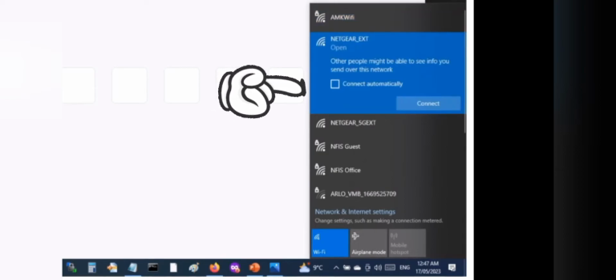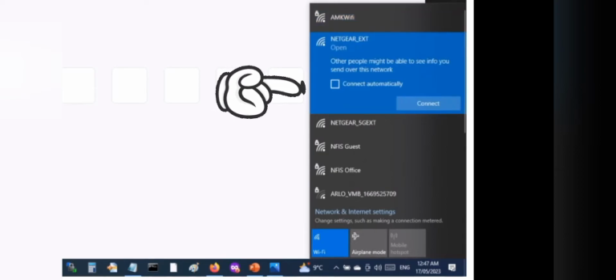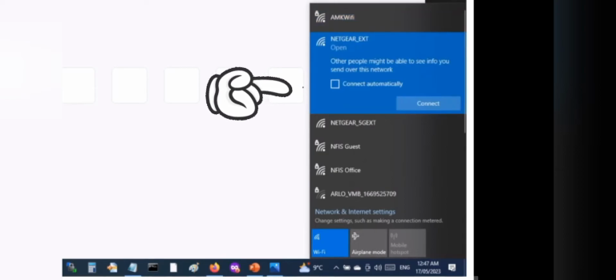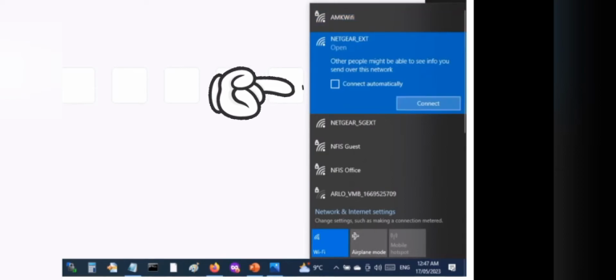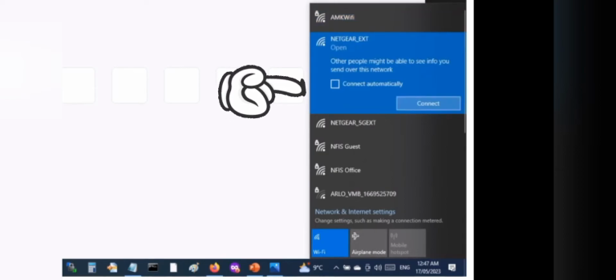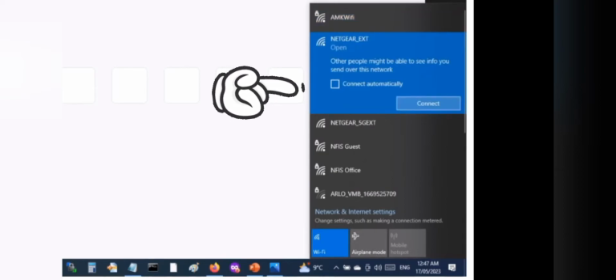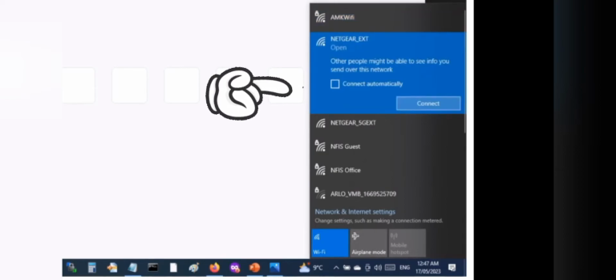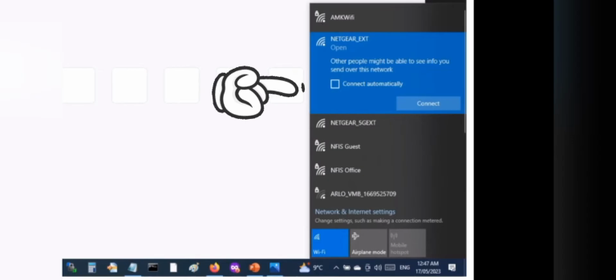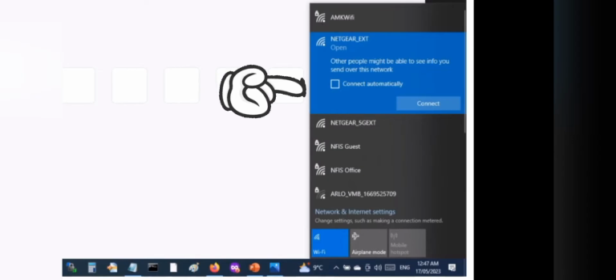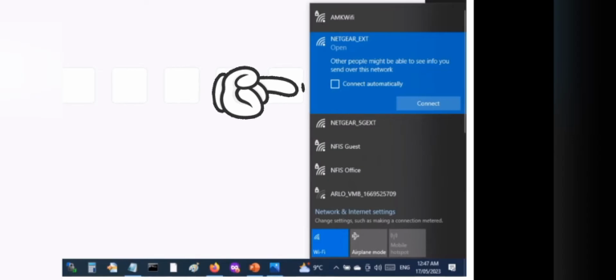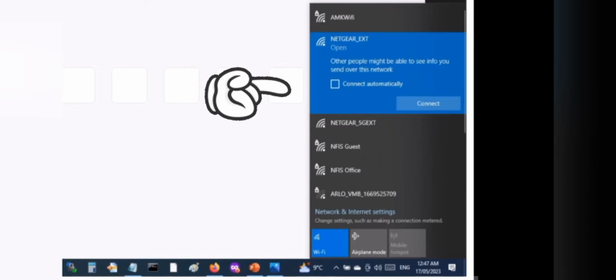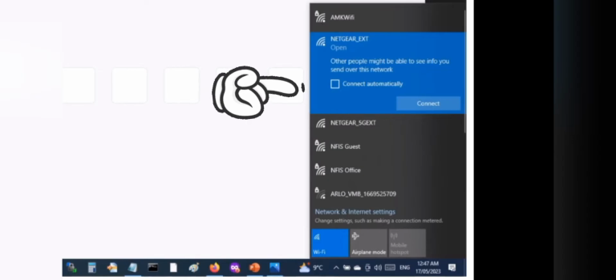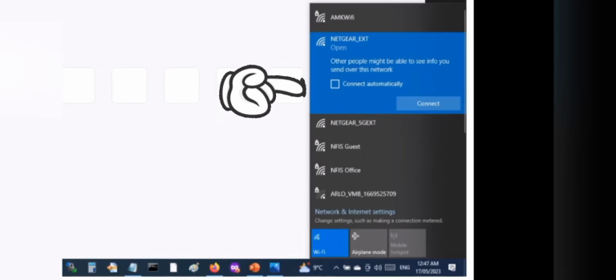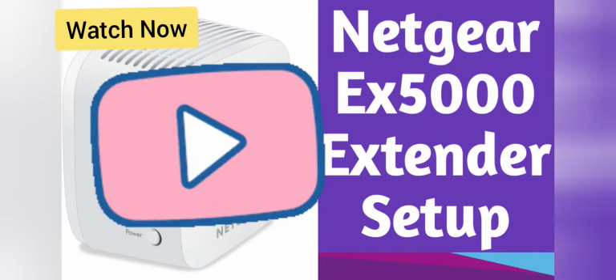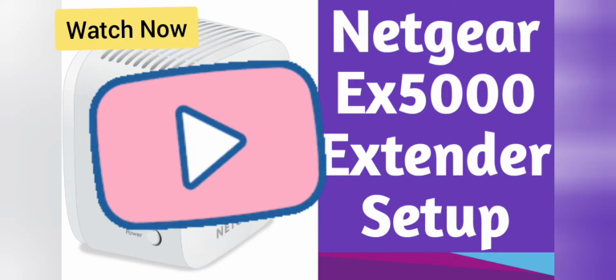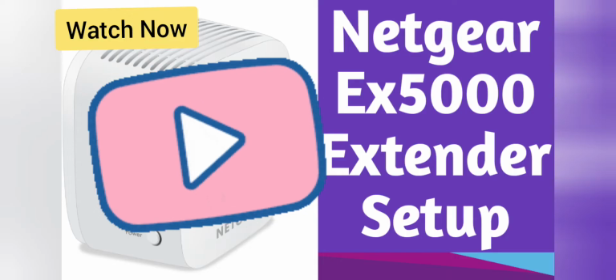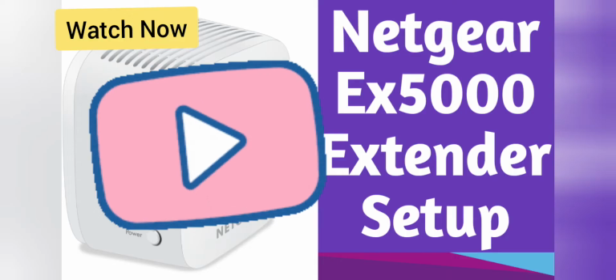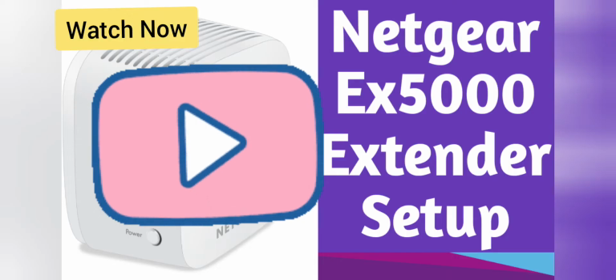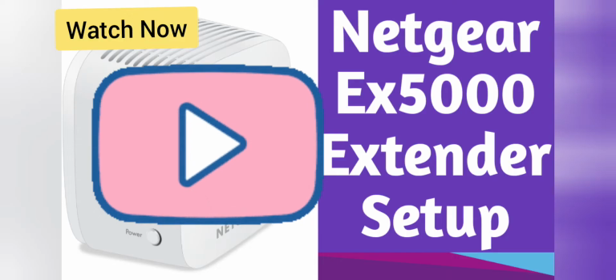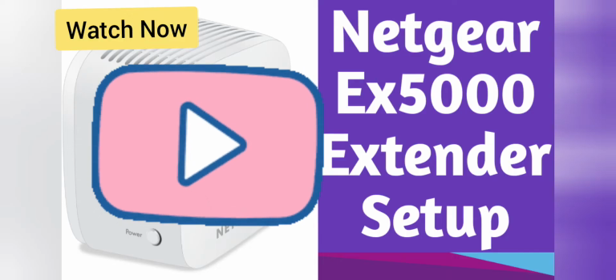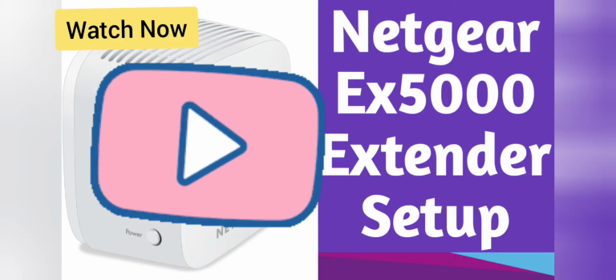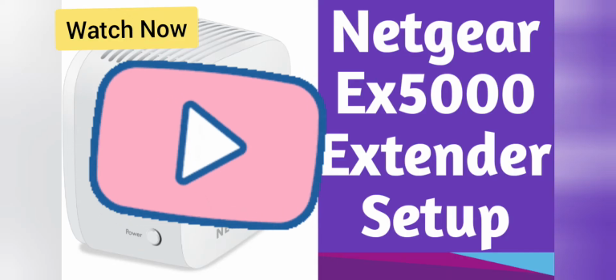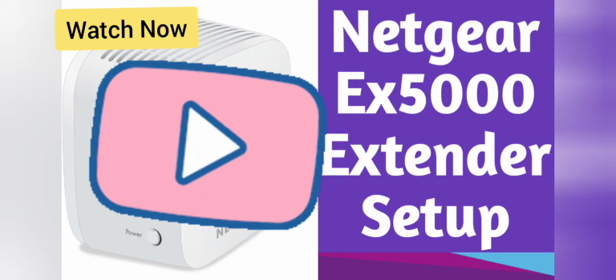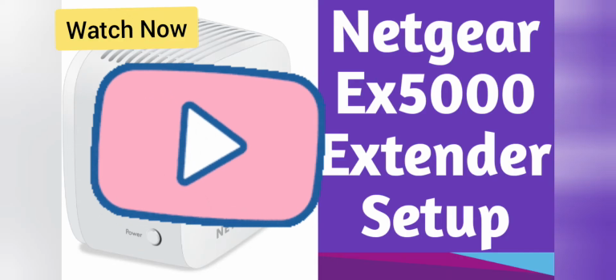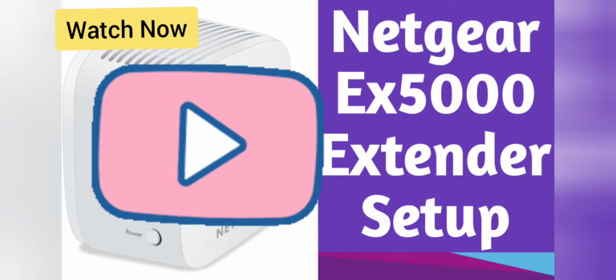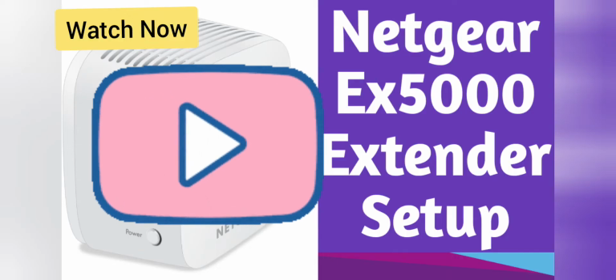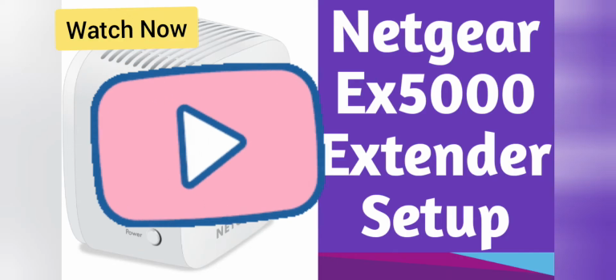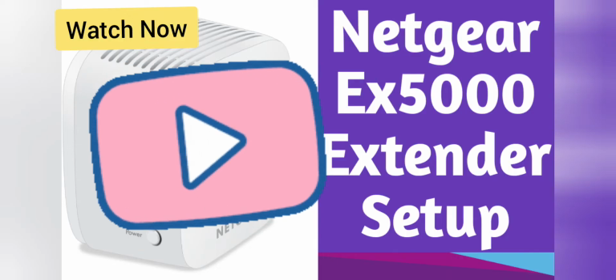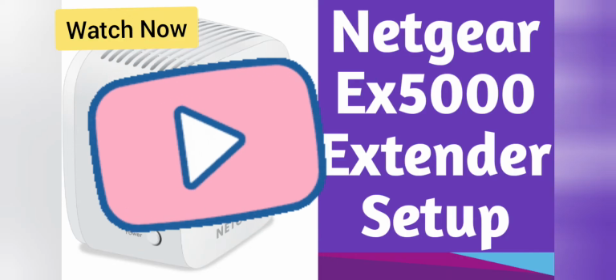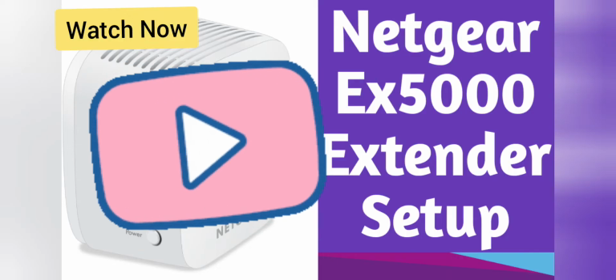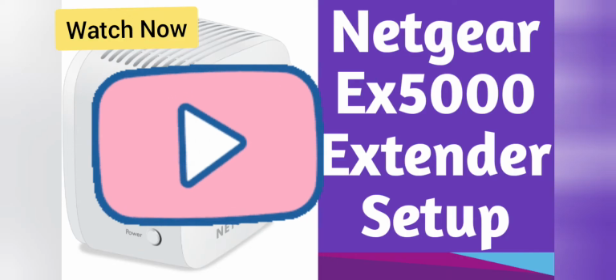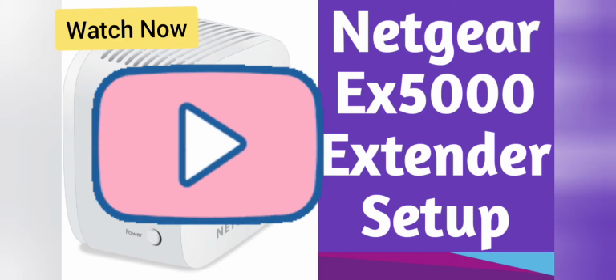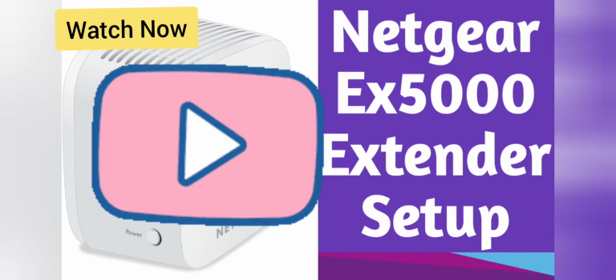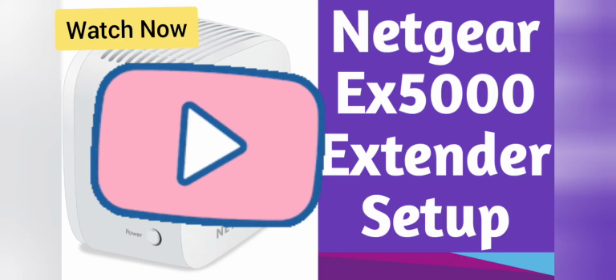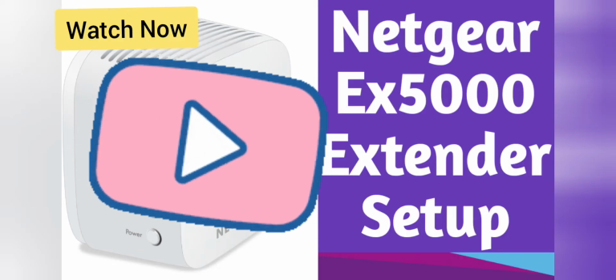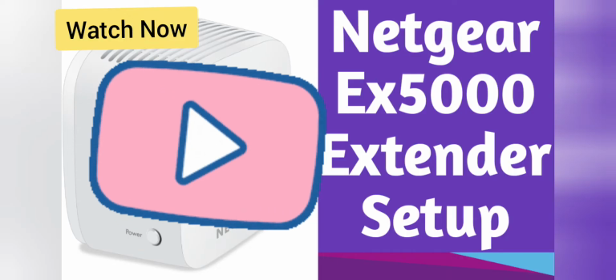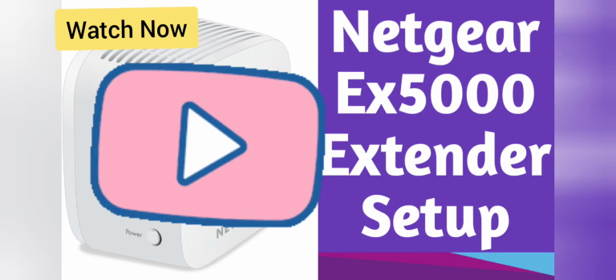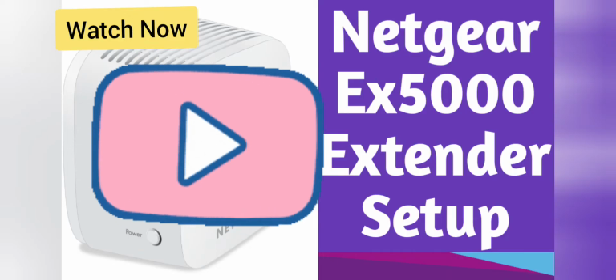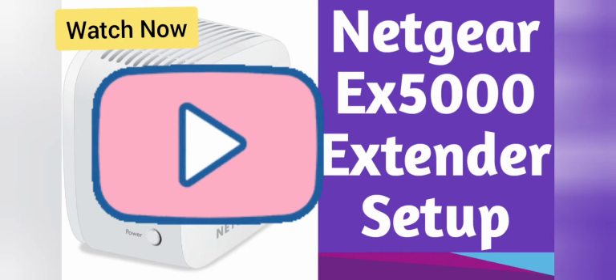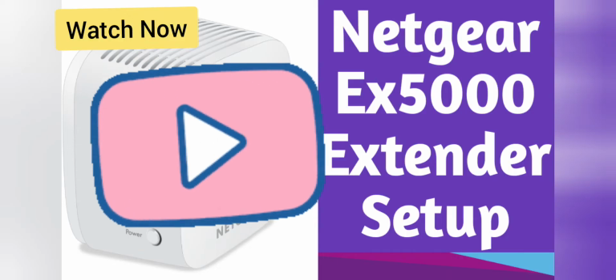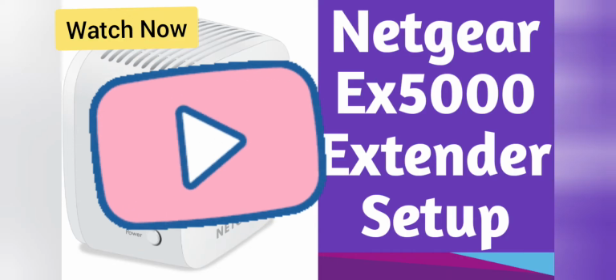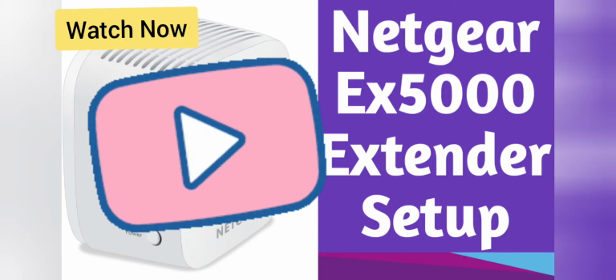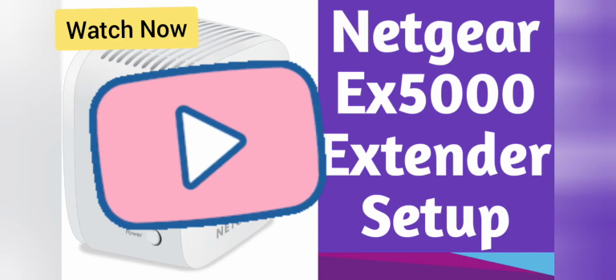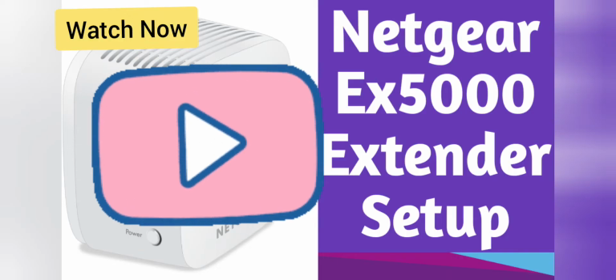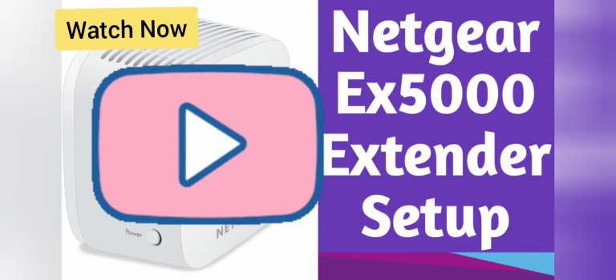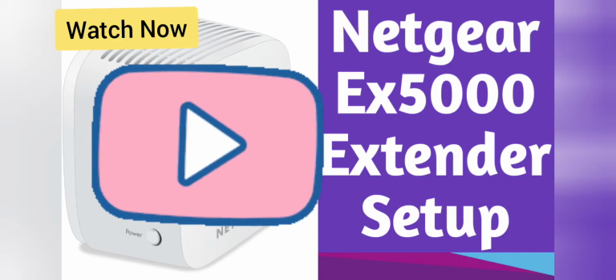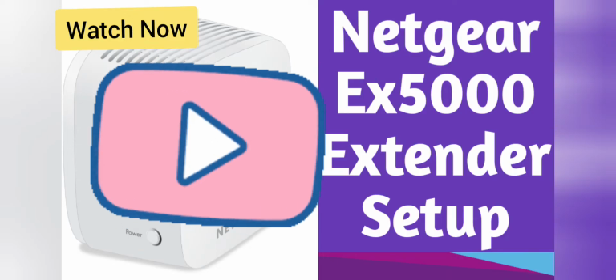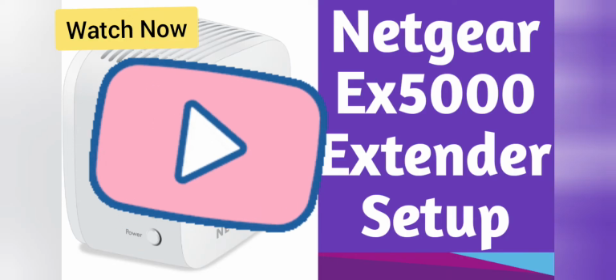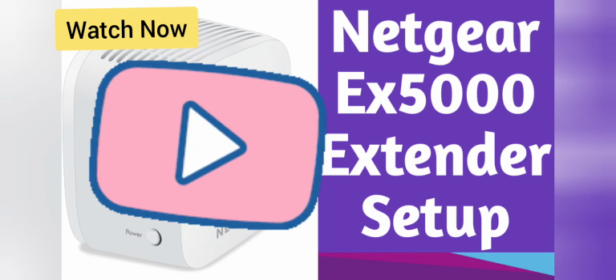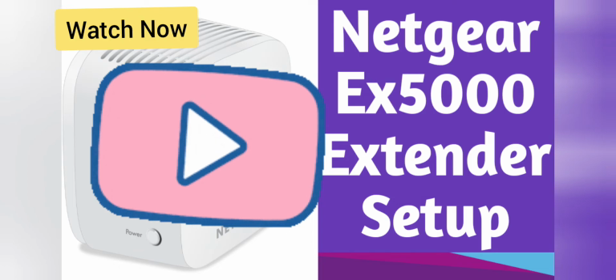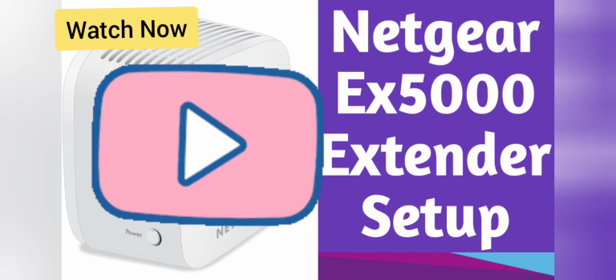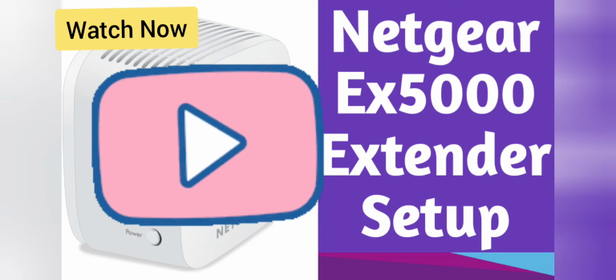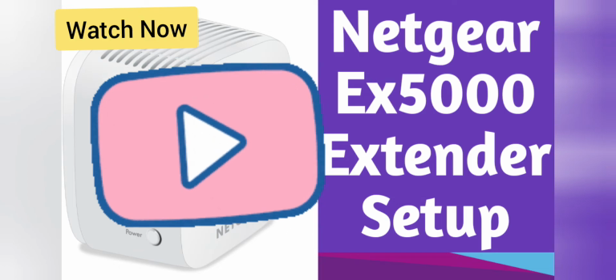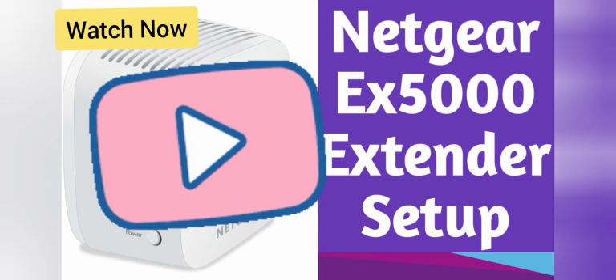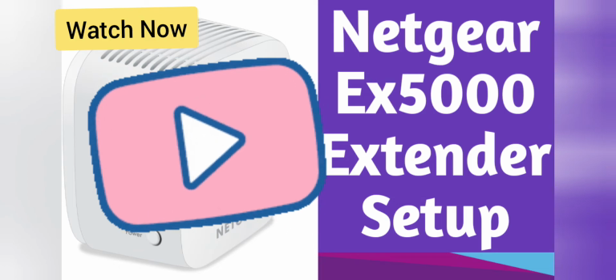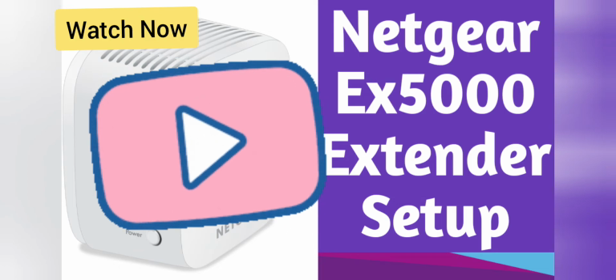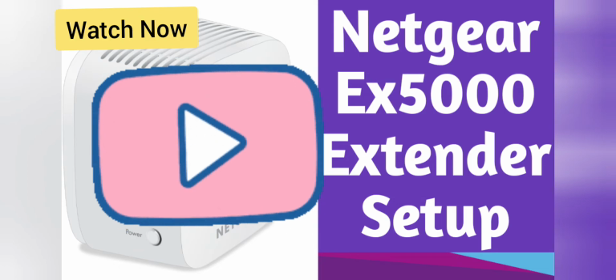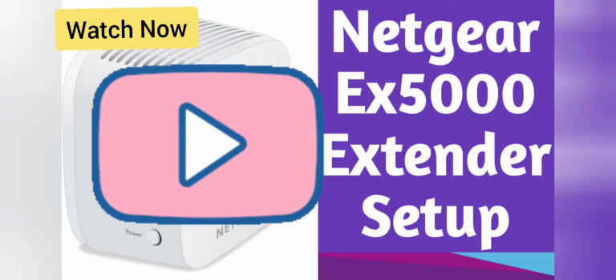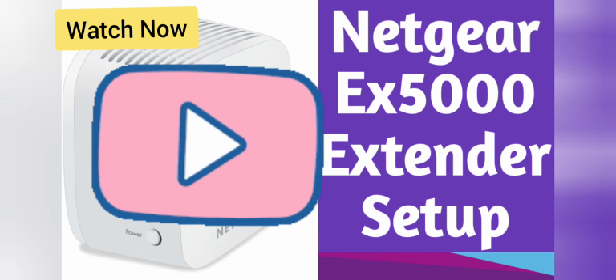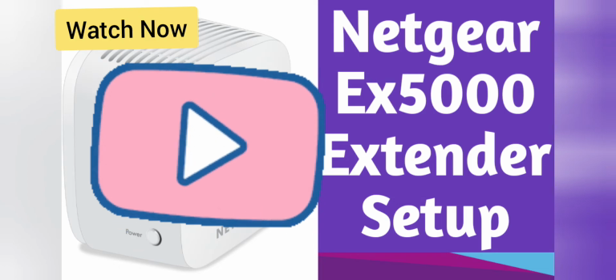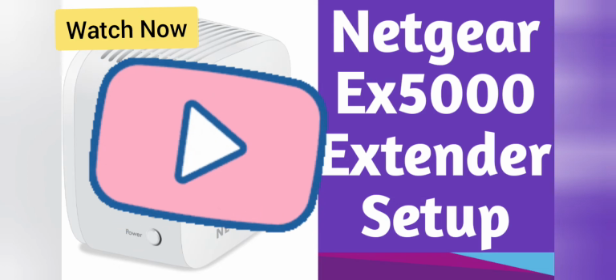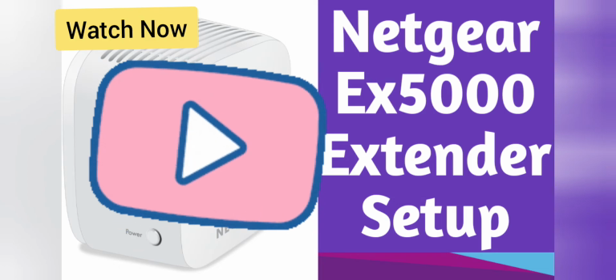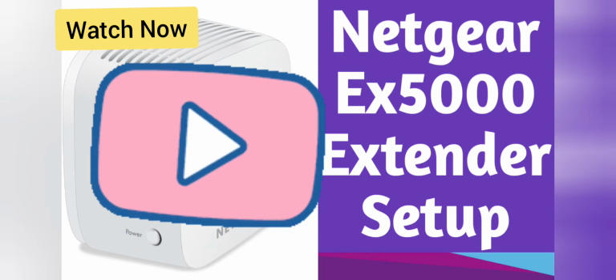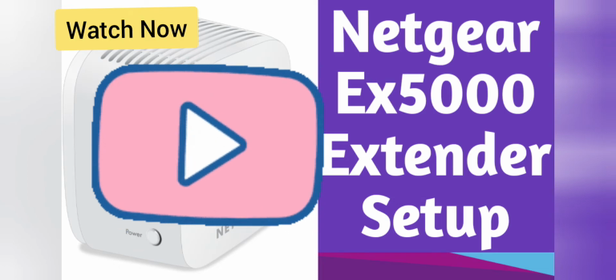We have made a complete video about its setup that you can follow. The link is in the description.